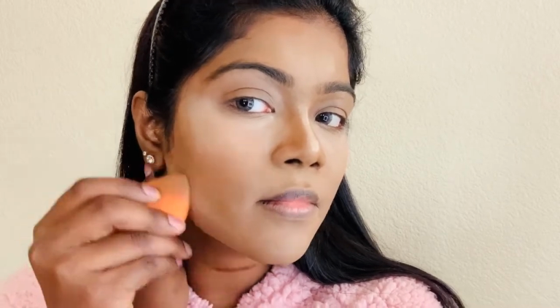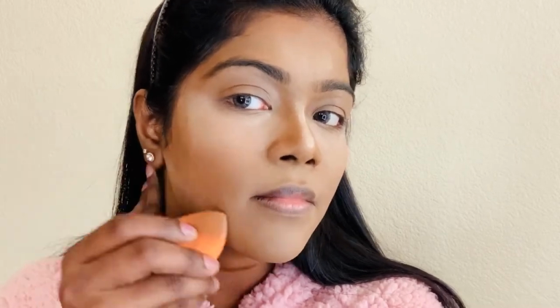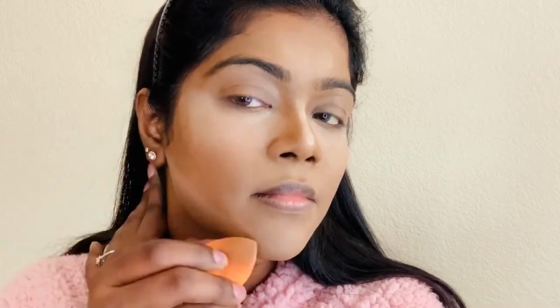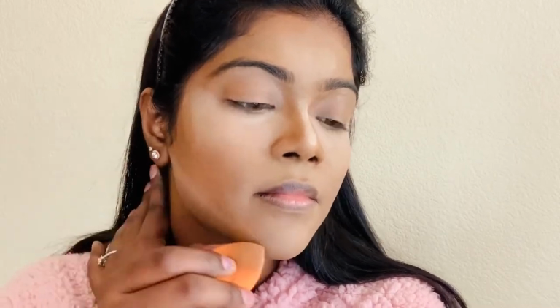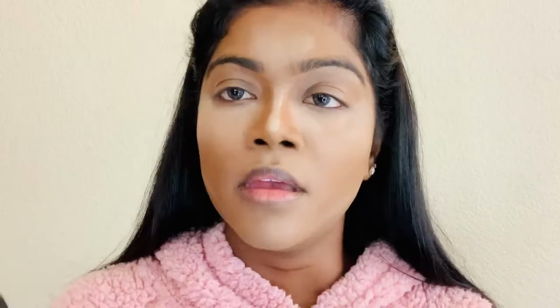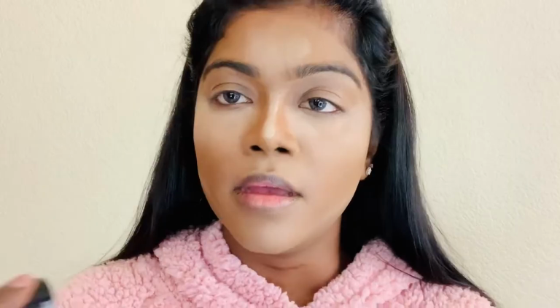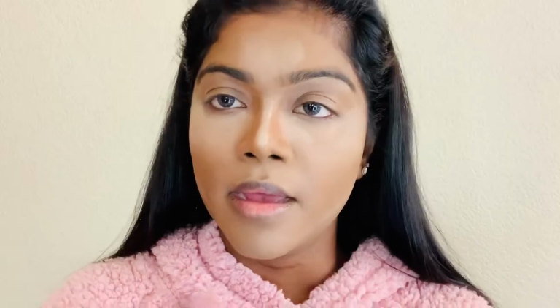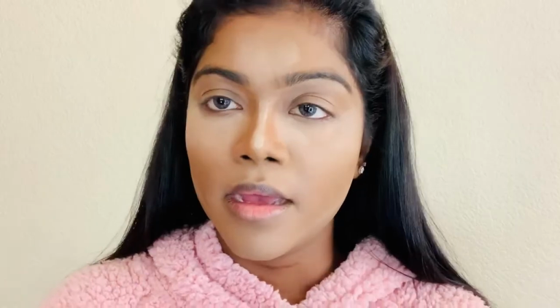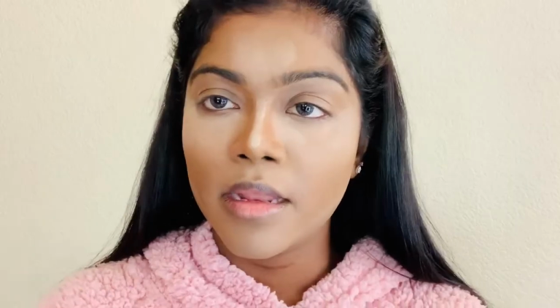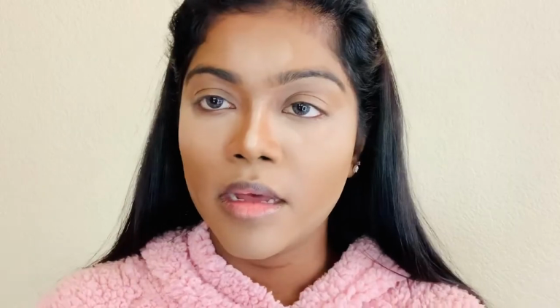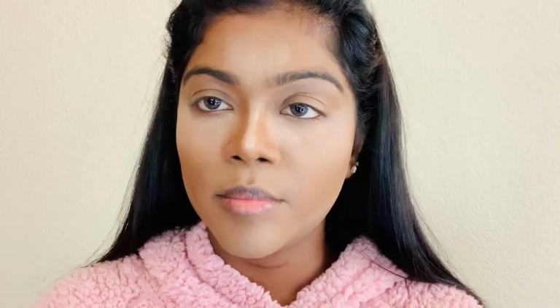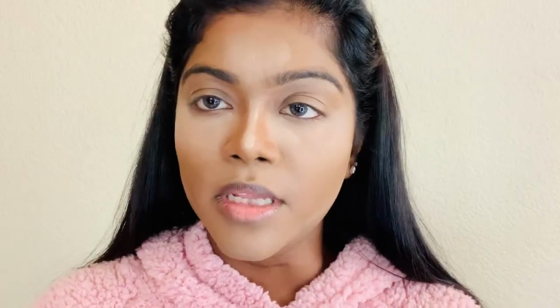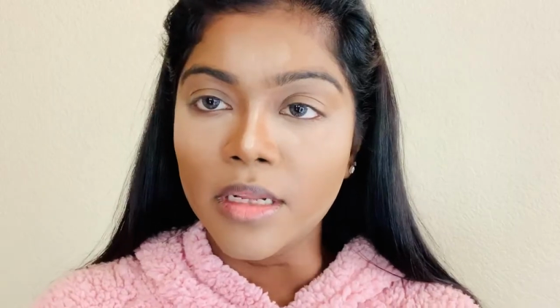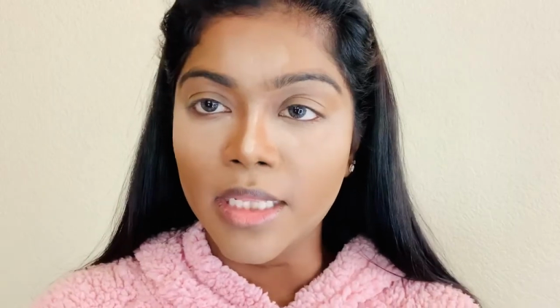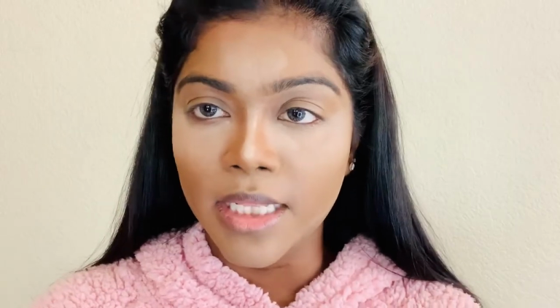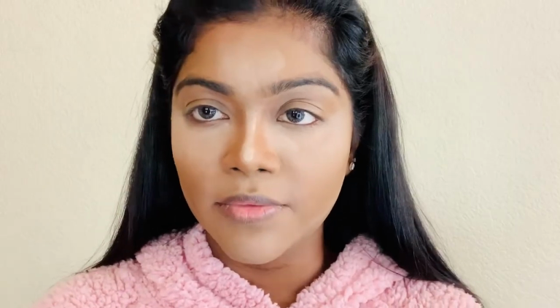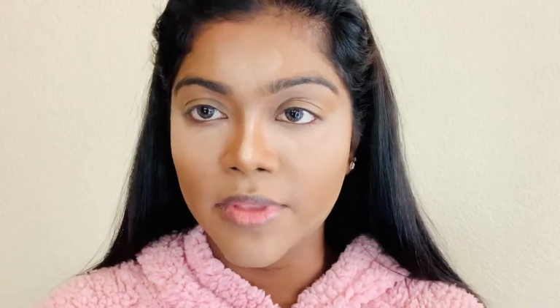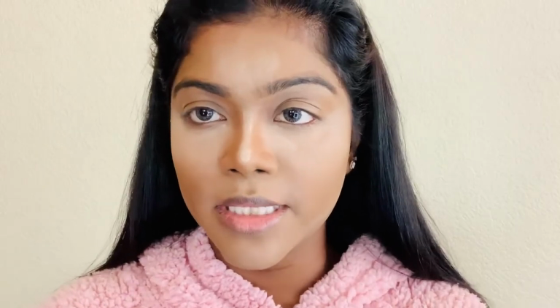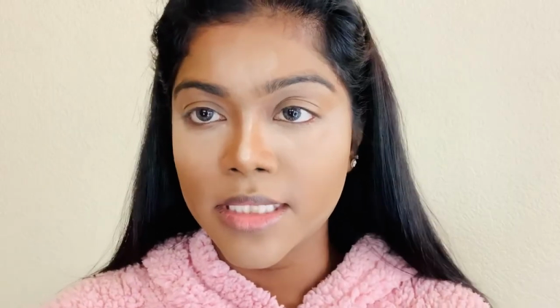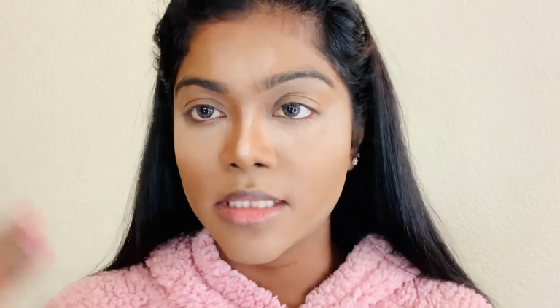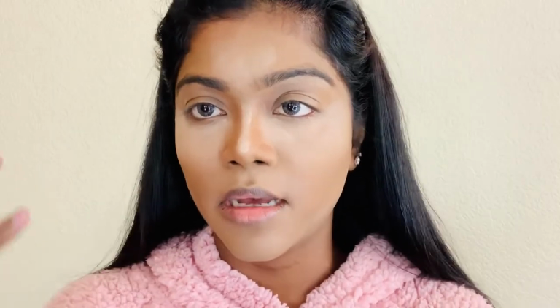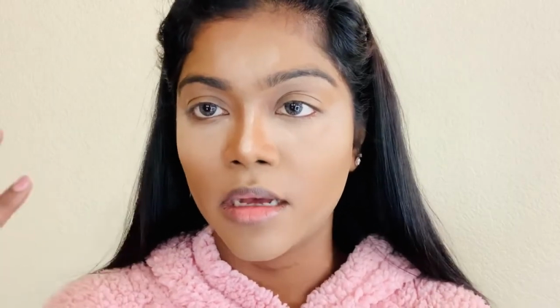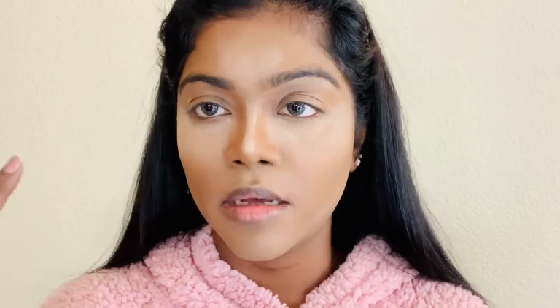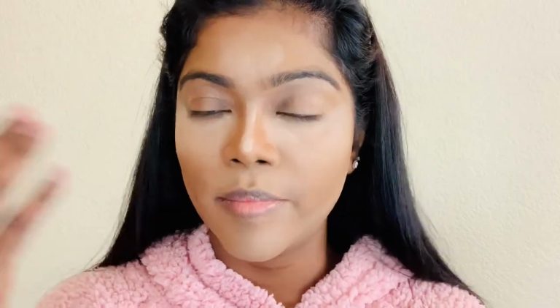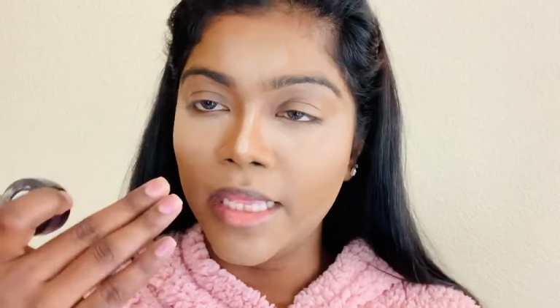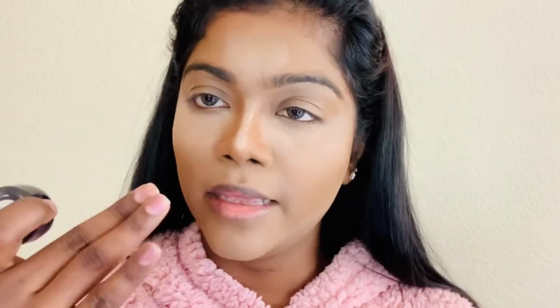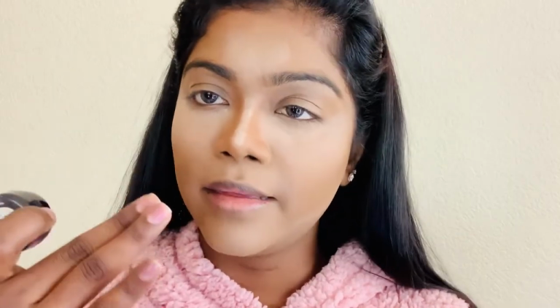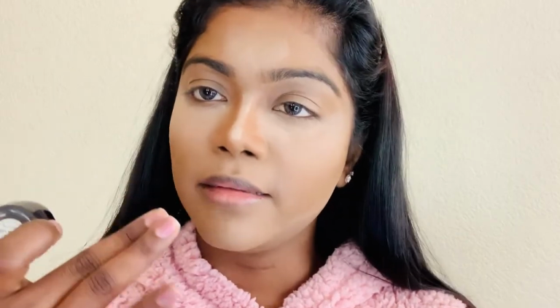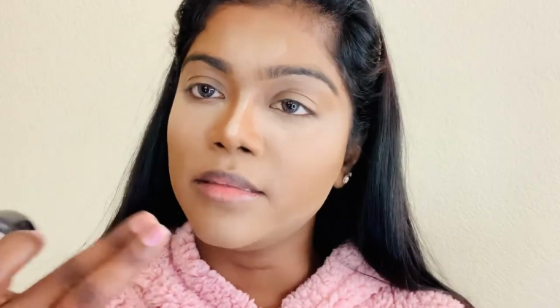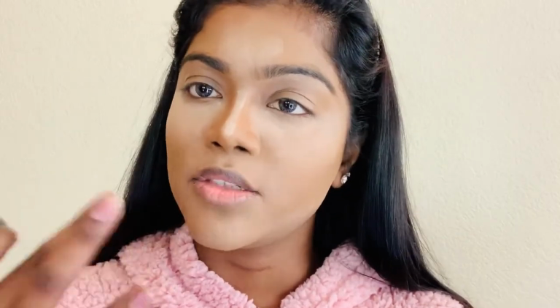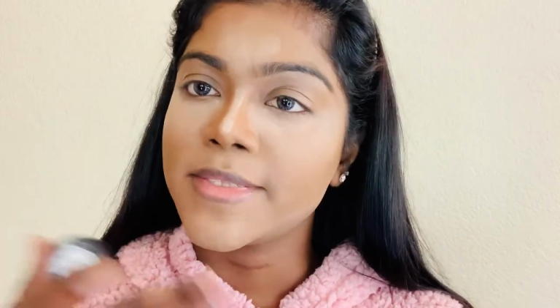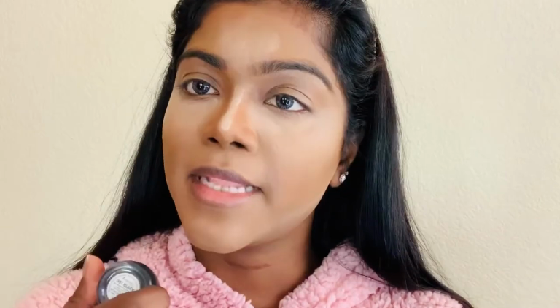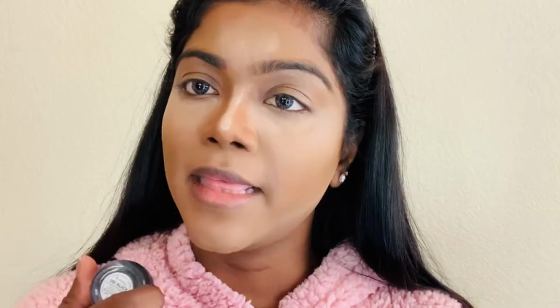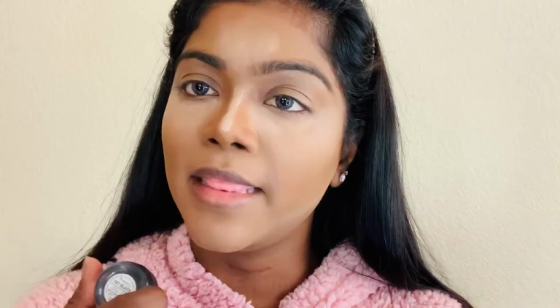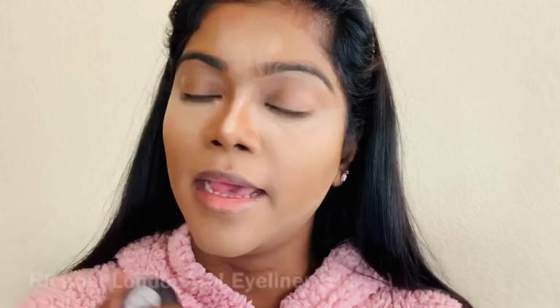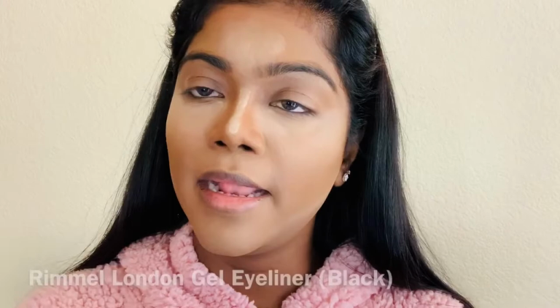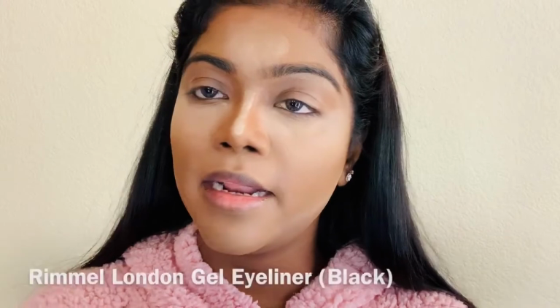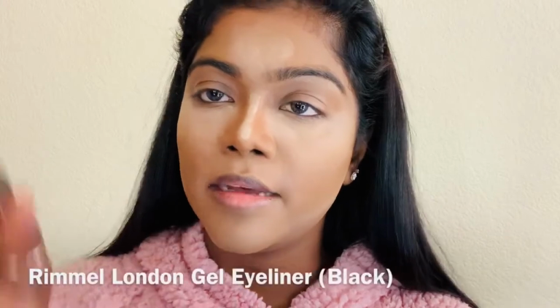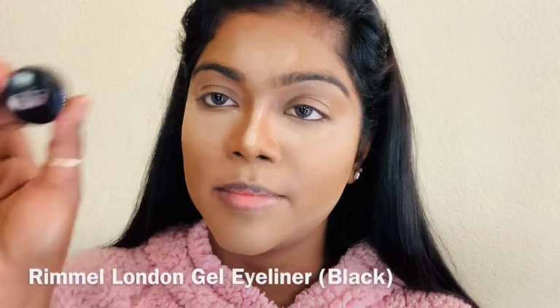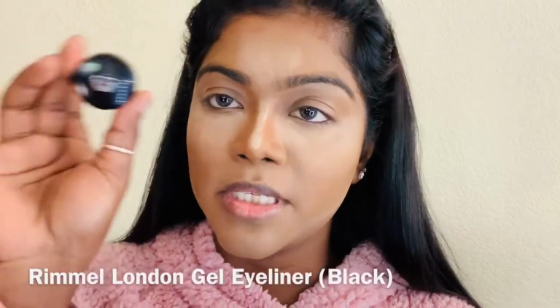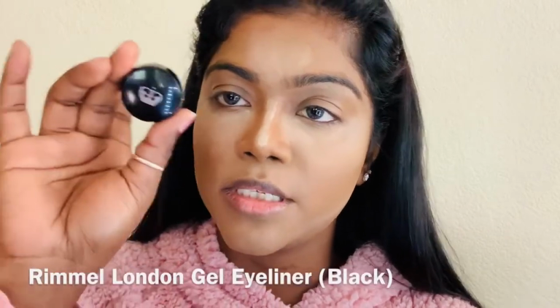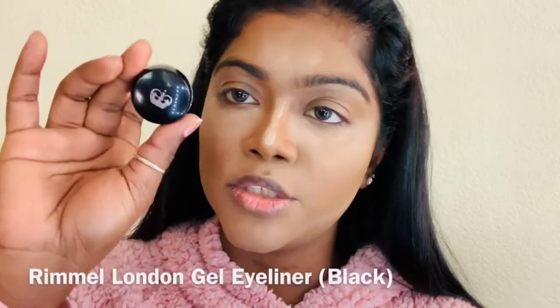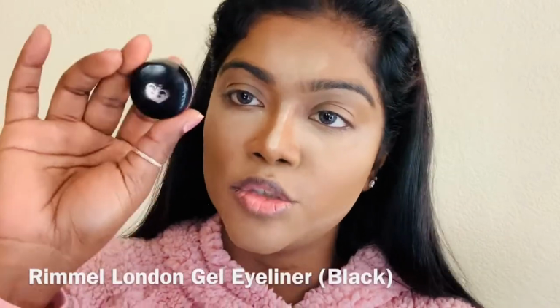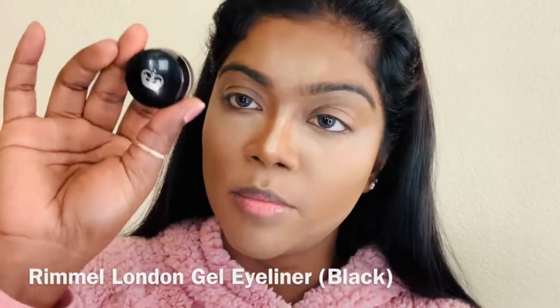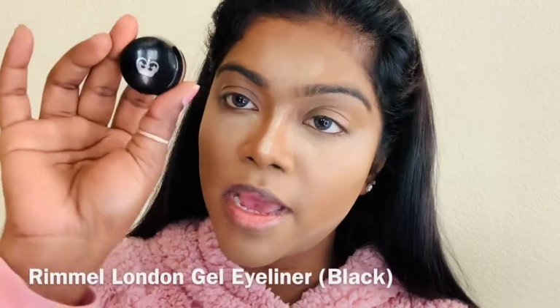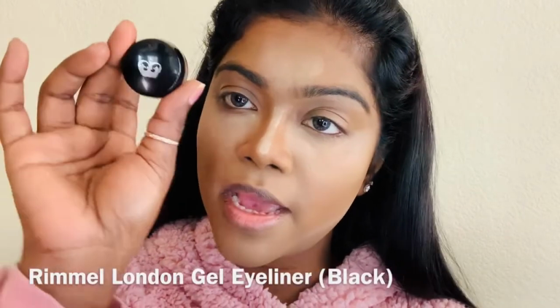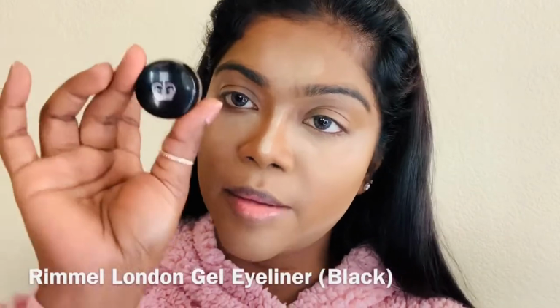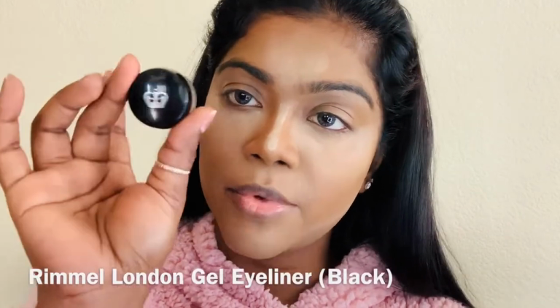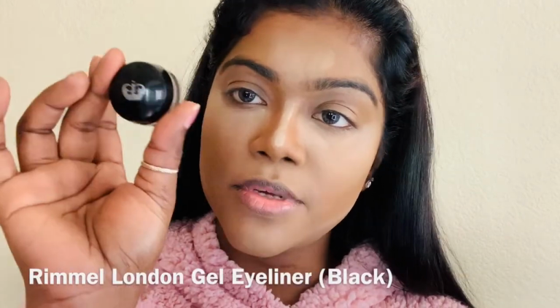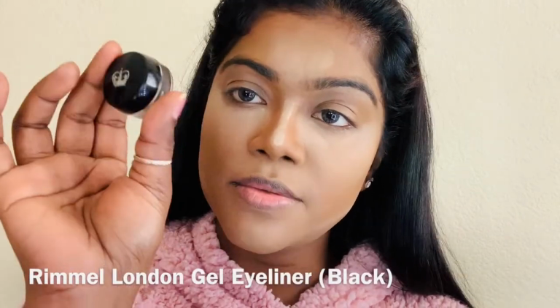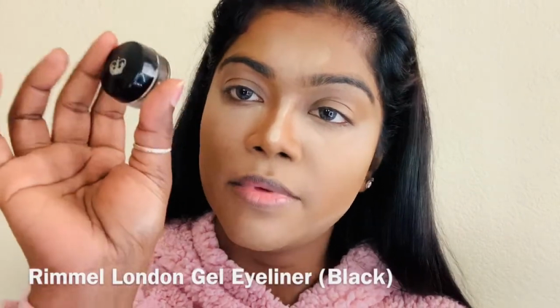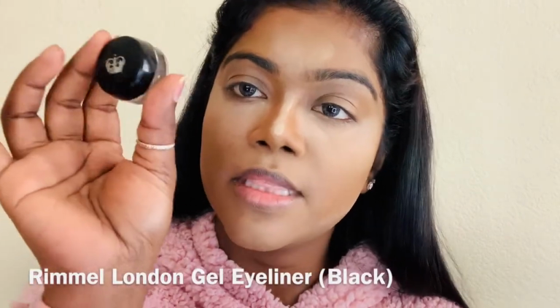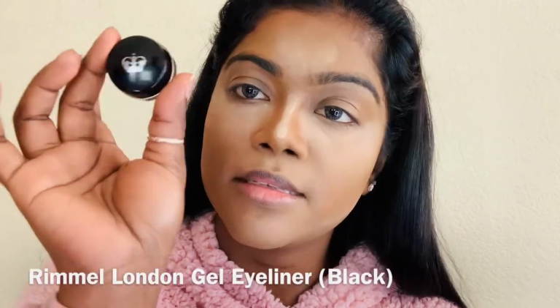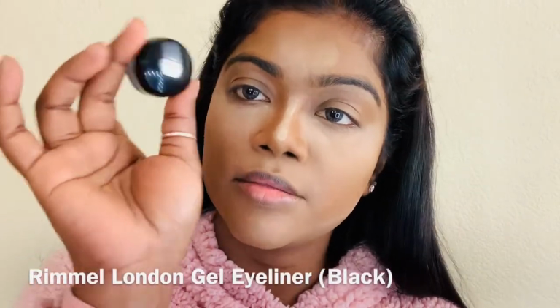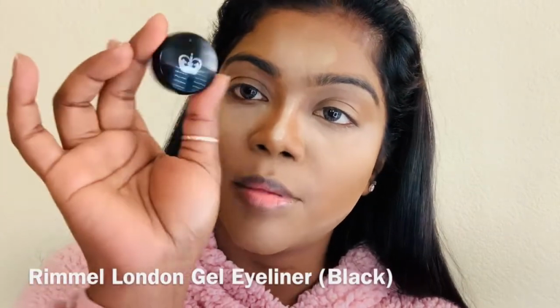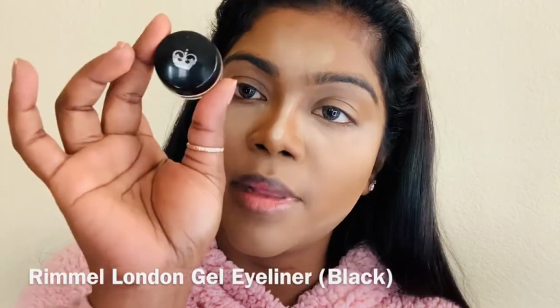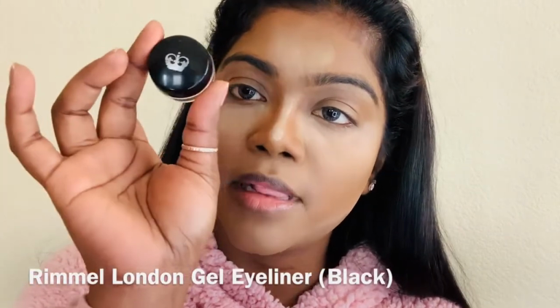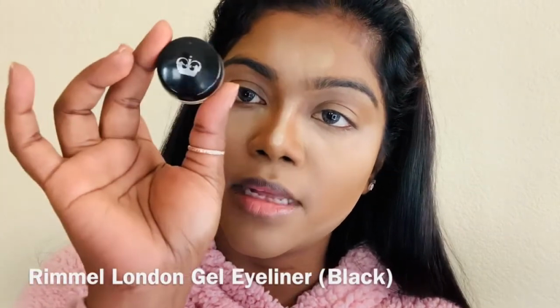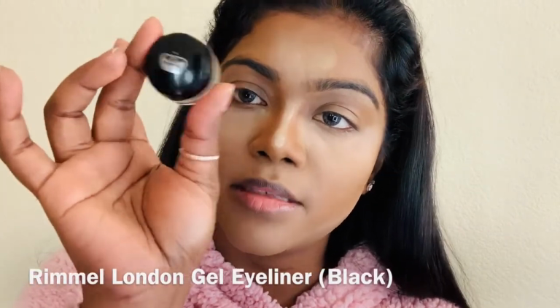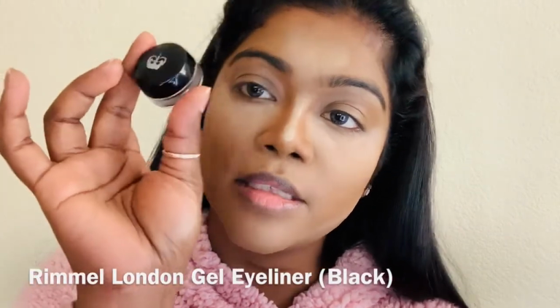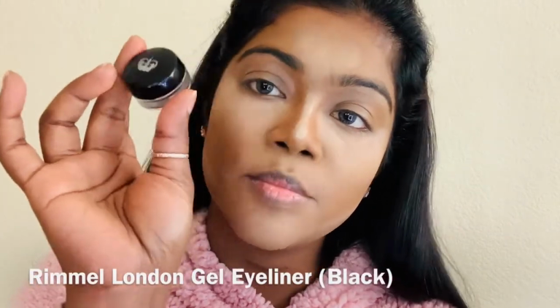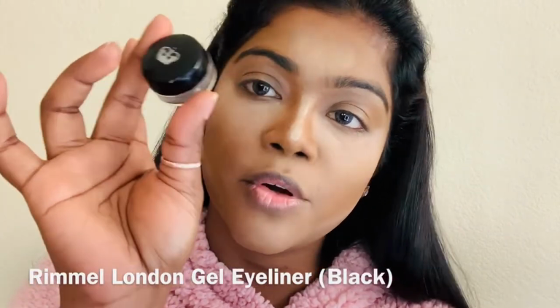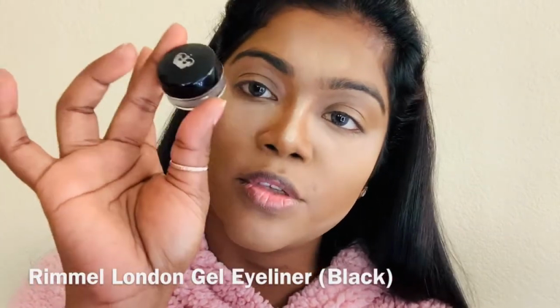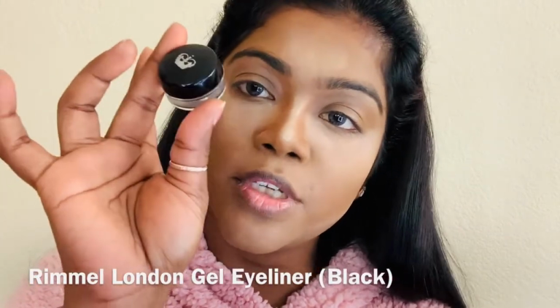I'm gonna leave this baking just like that and I'm gonna do my eyebrows with this Ramelle London brow gel.